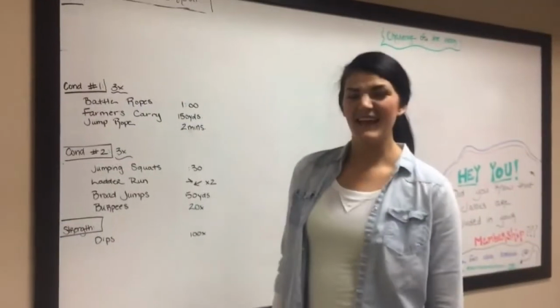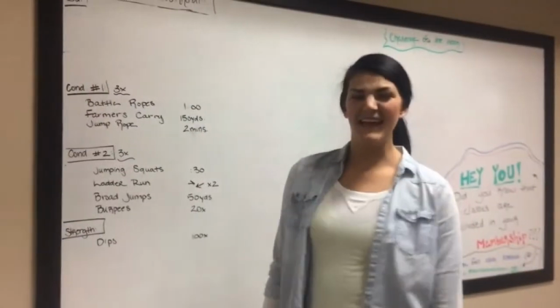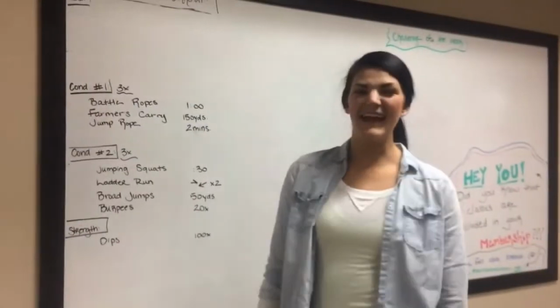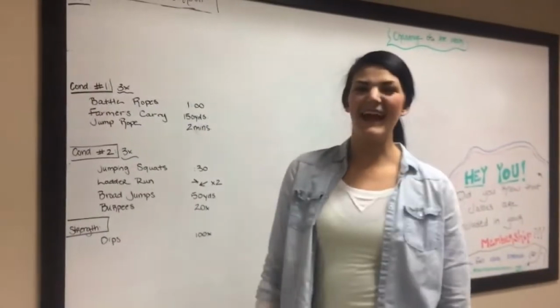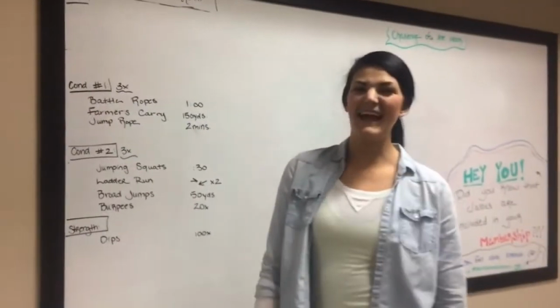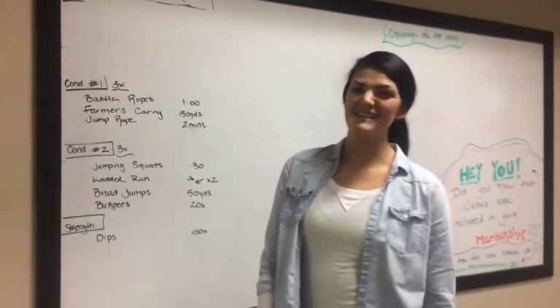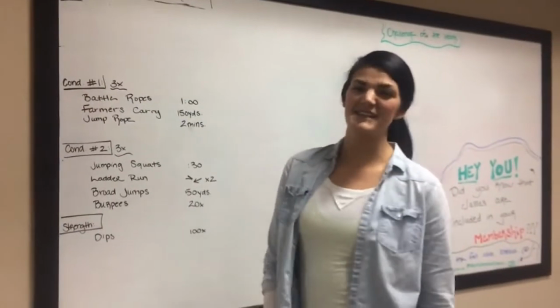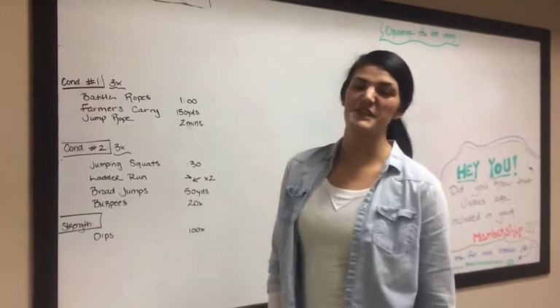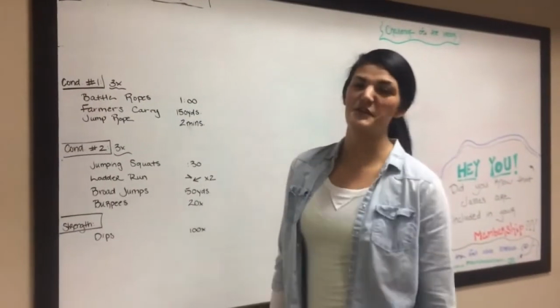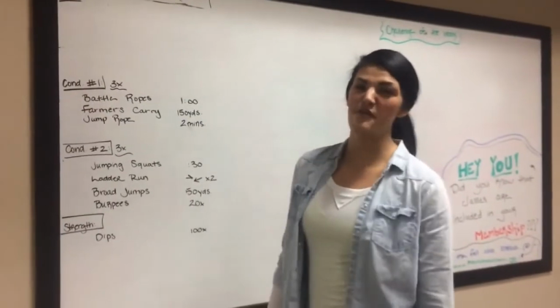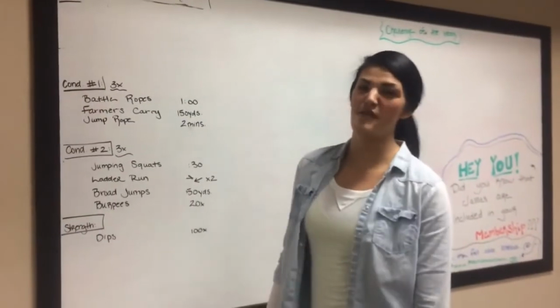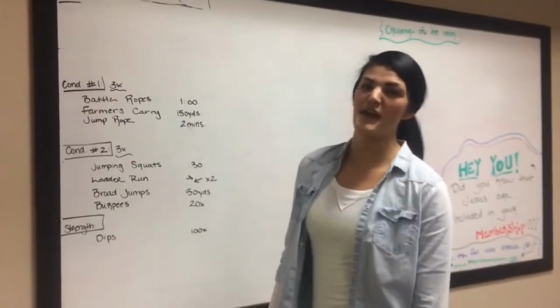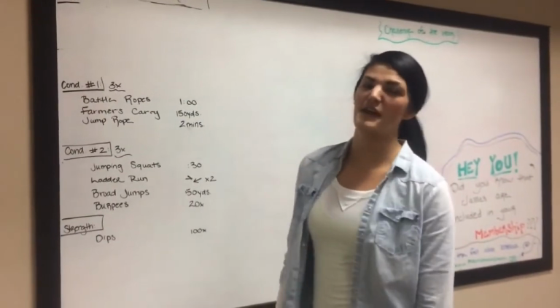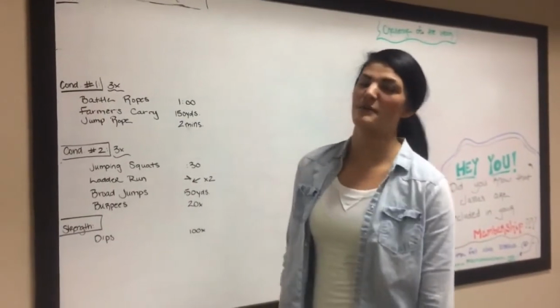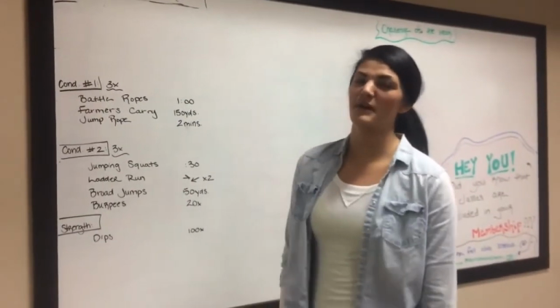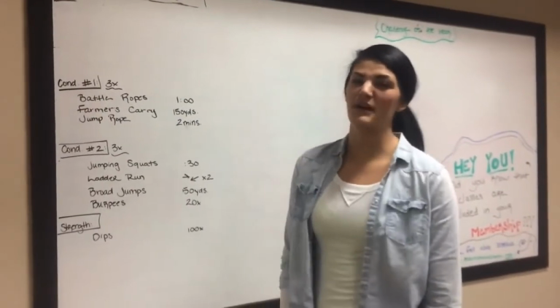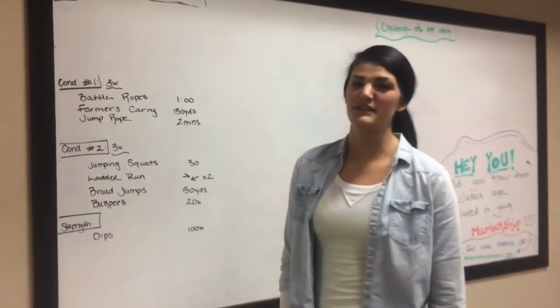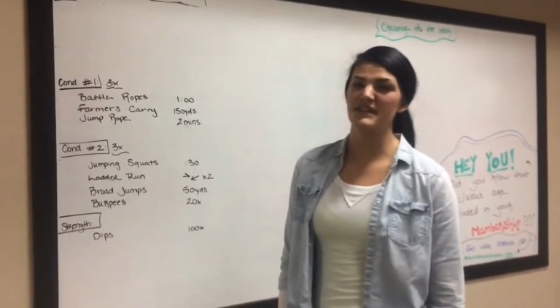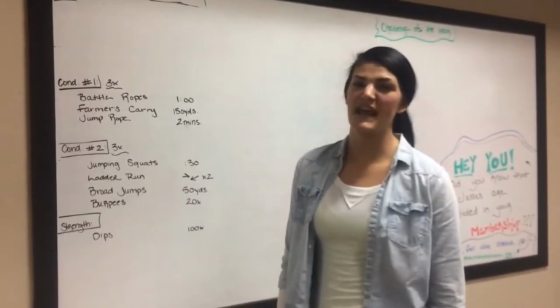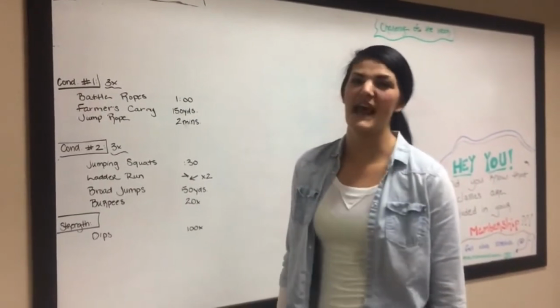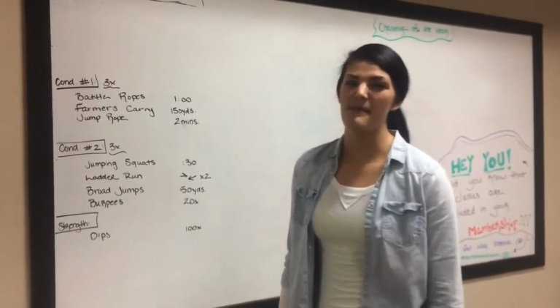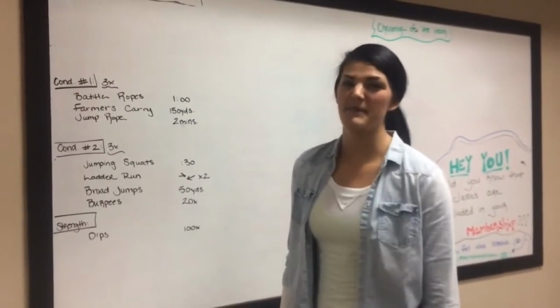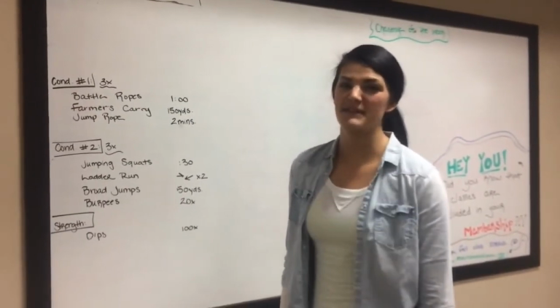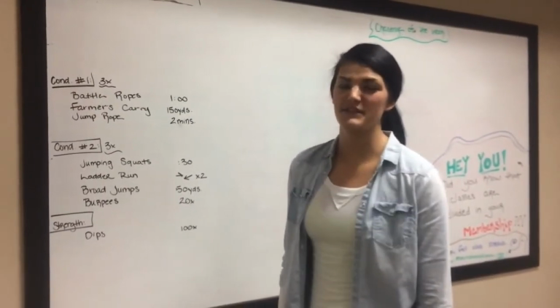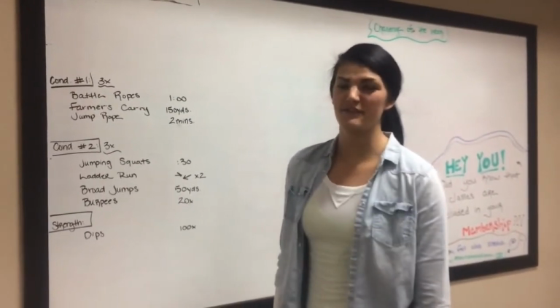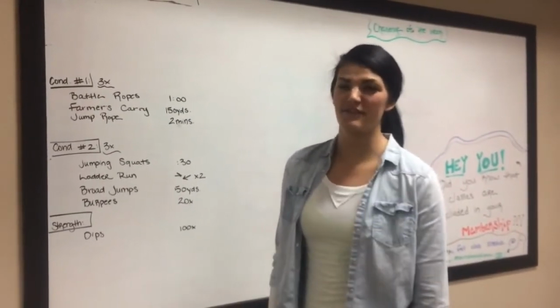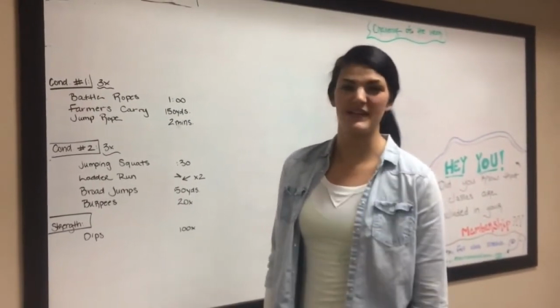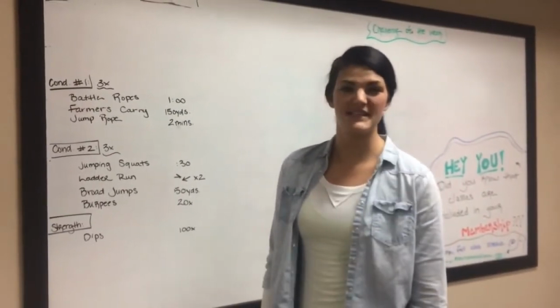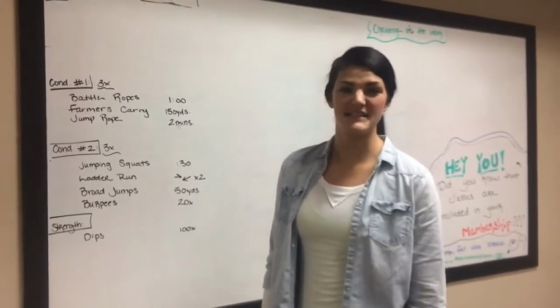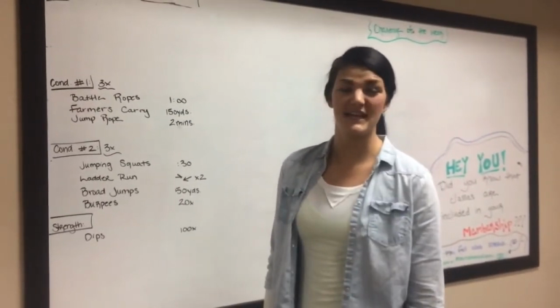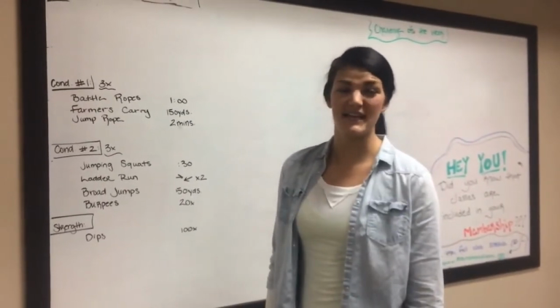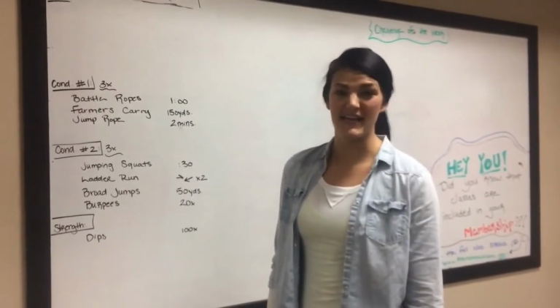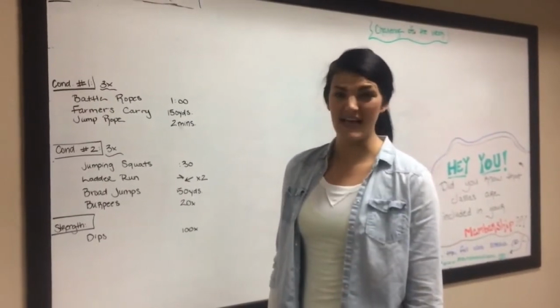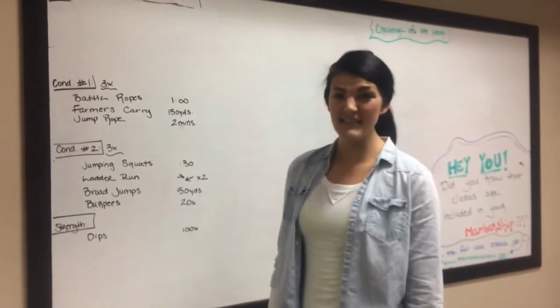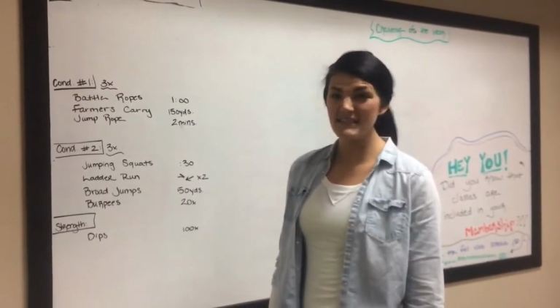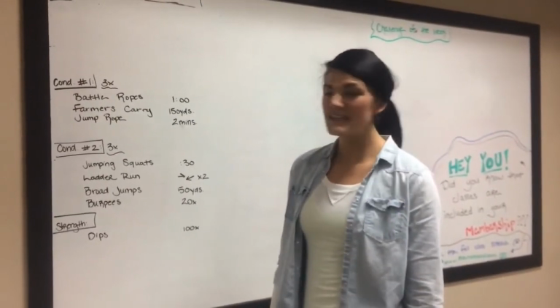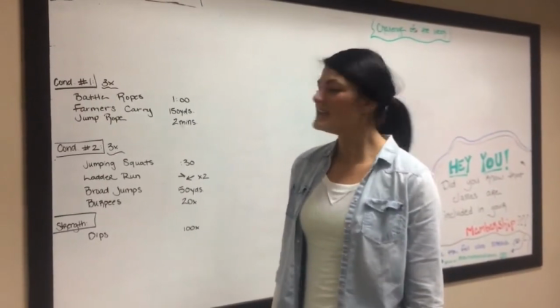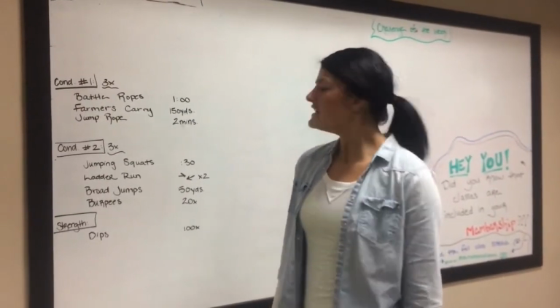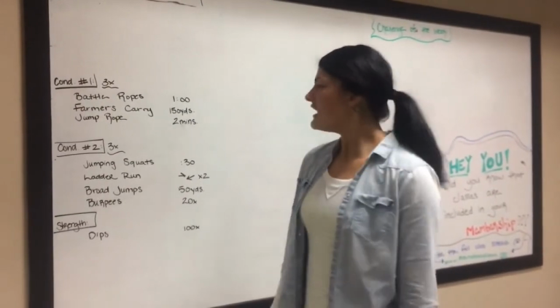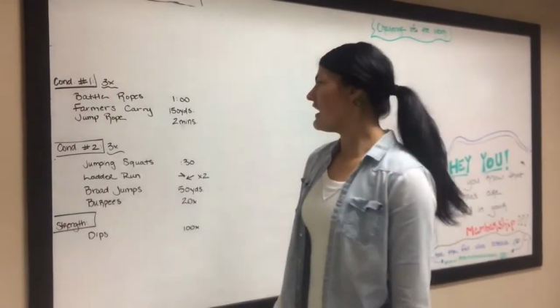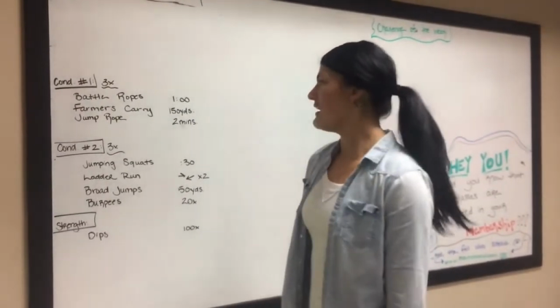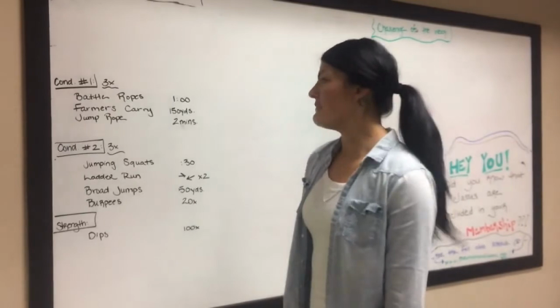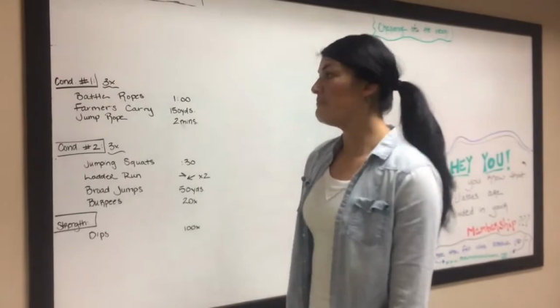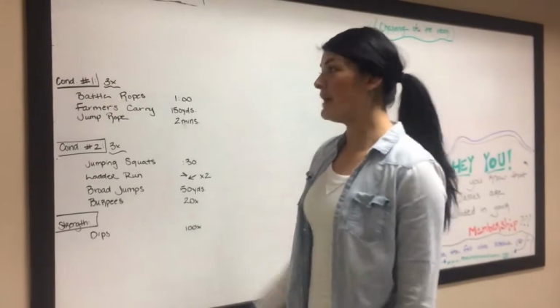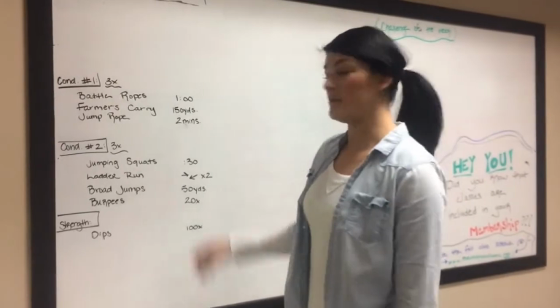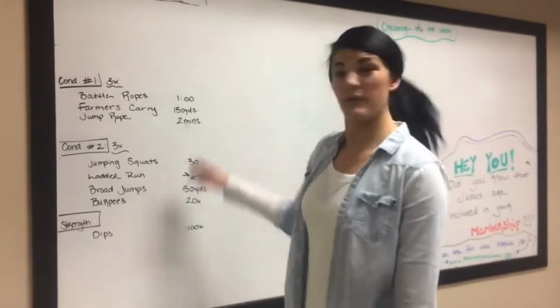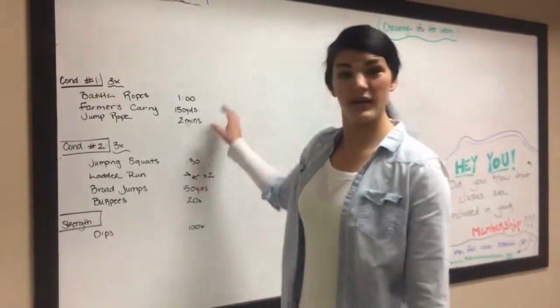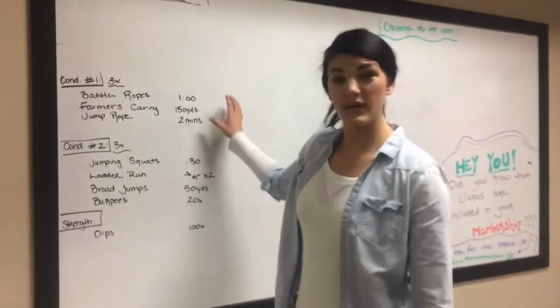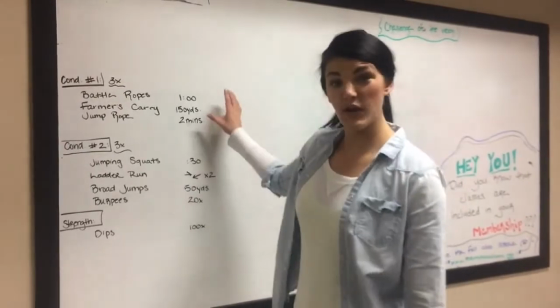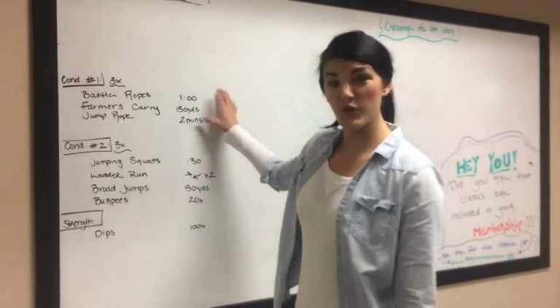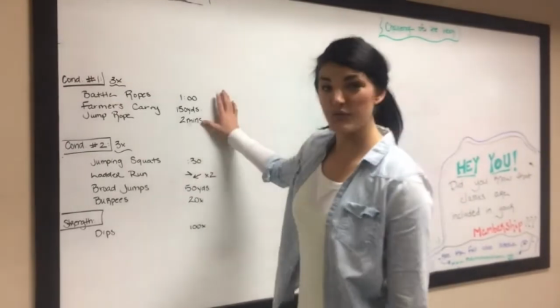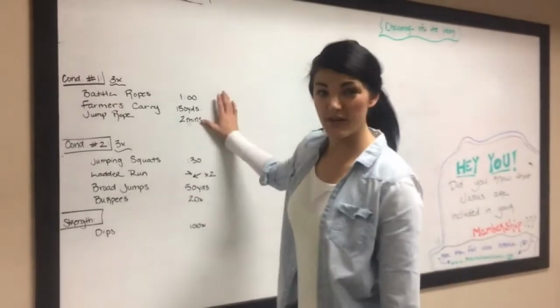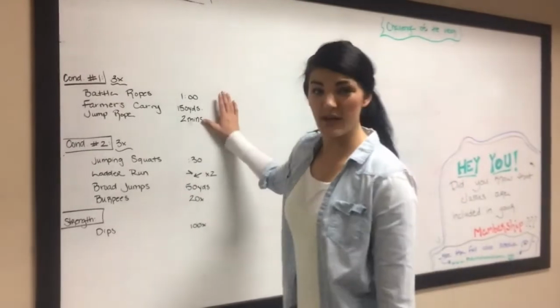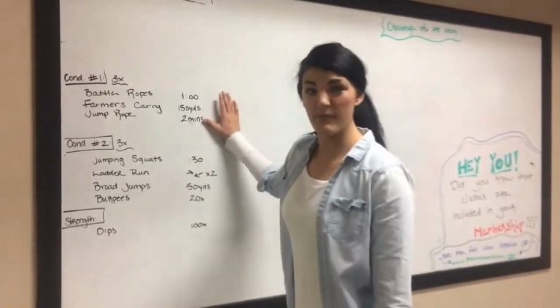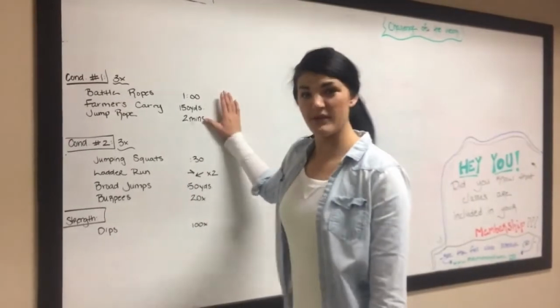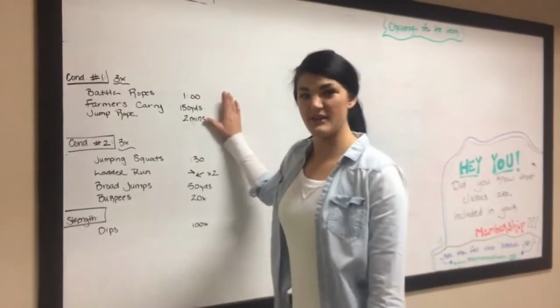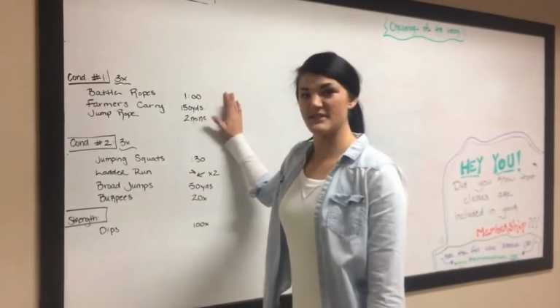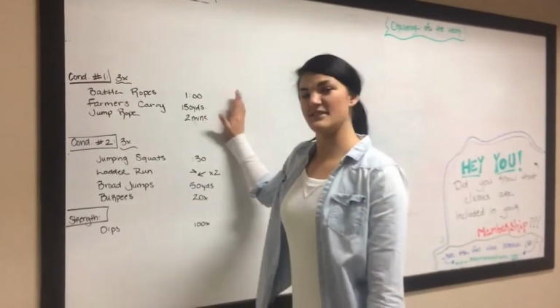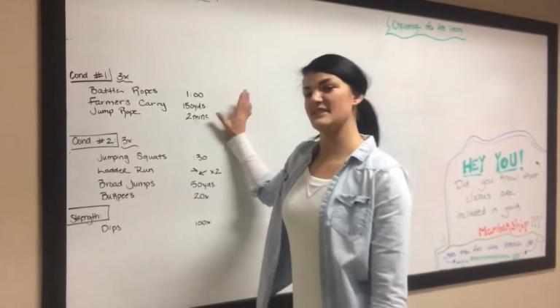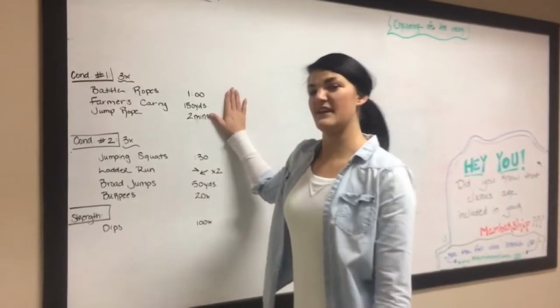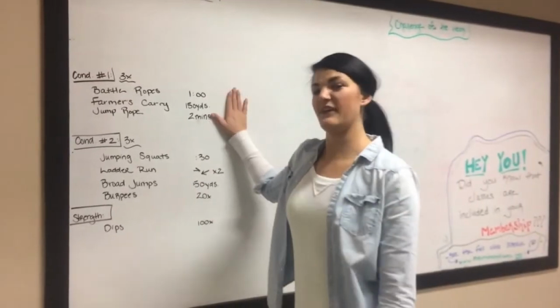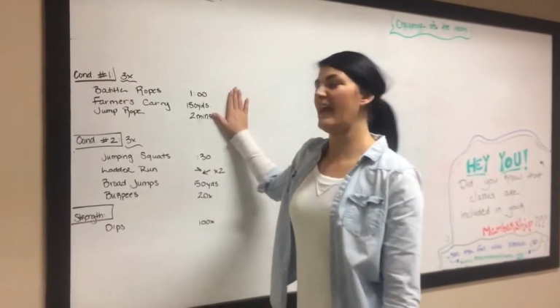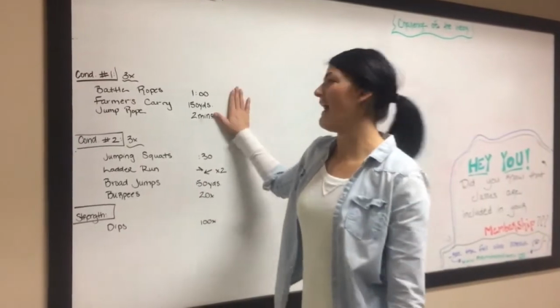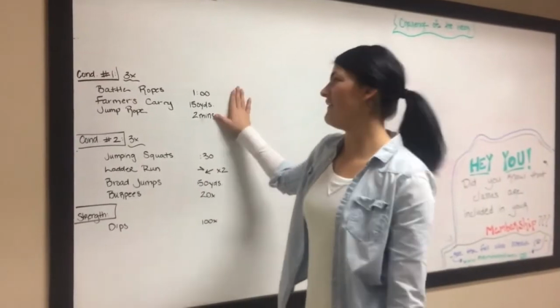Hey guys, you can find our workout today at mainstreetfit.net, but we're going to go through the couple conditioners that we have.